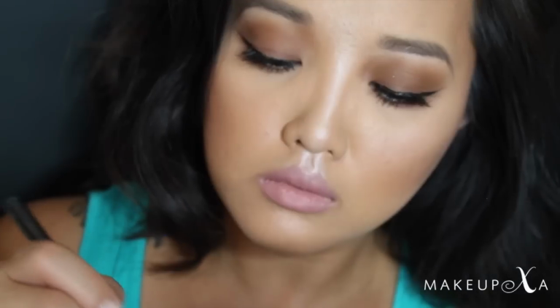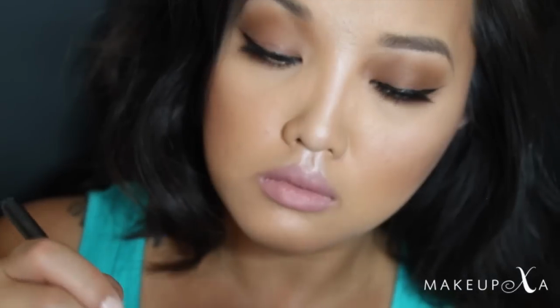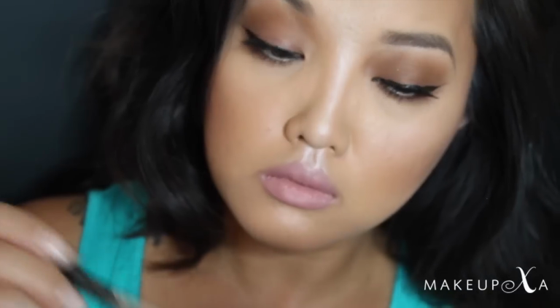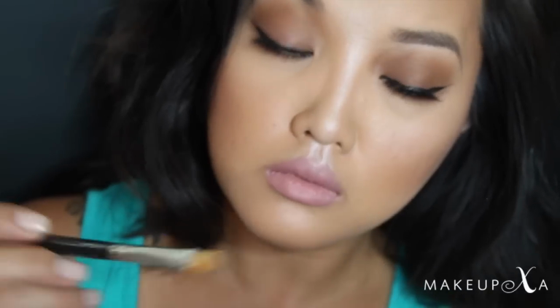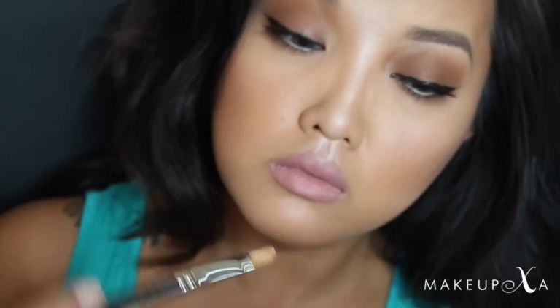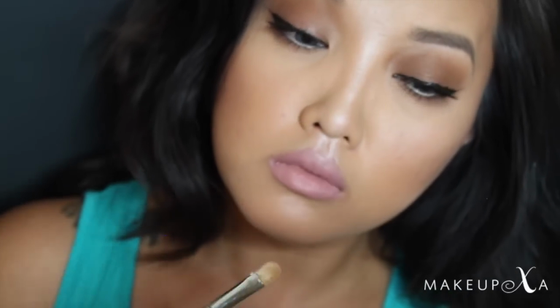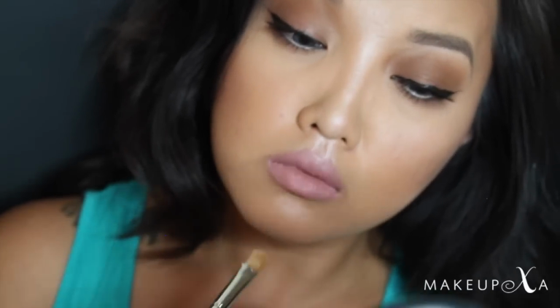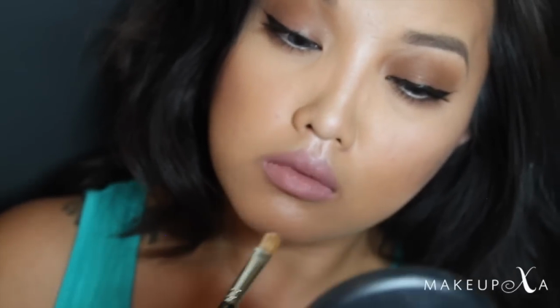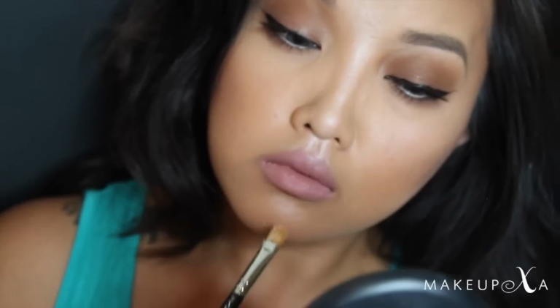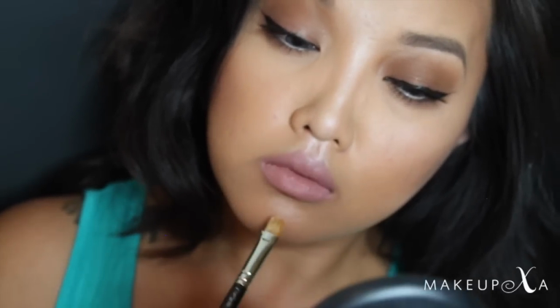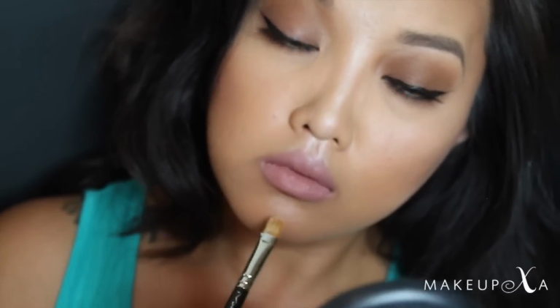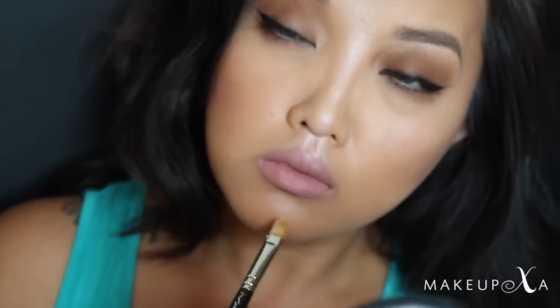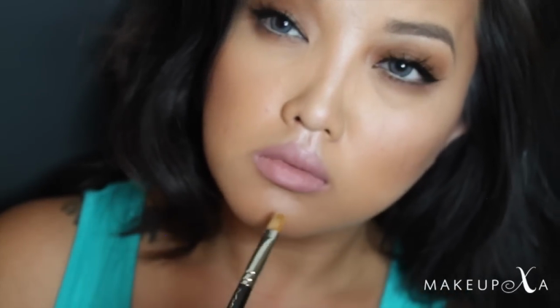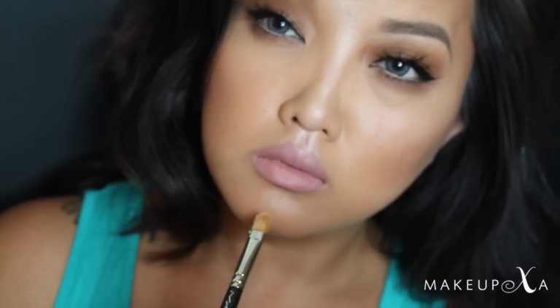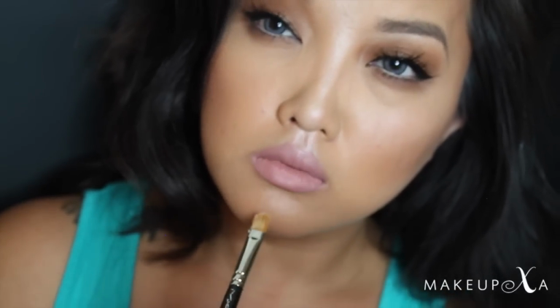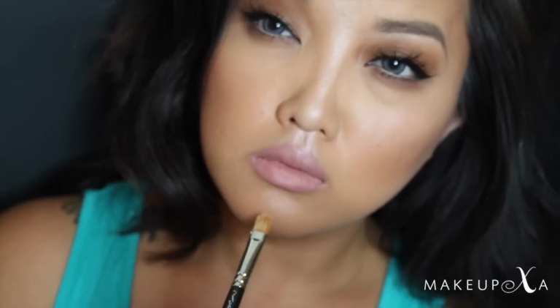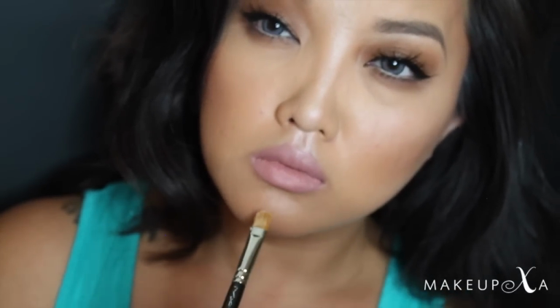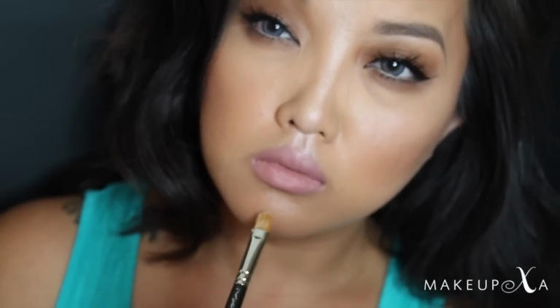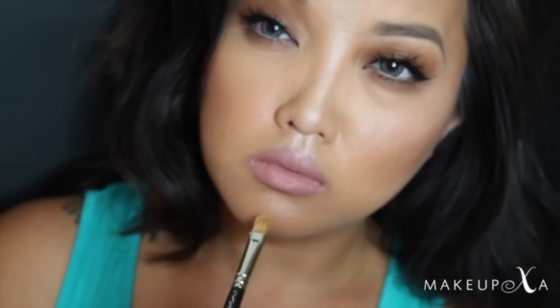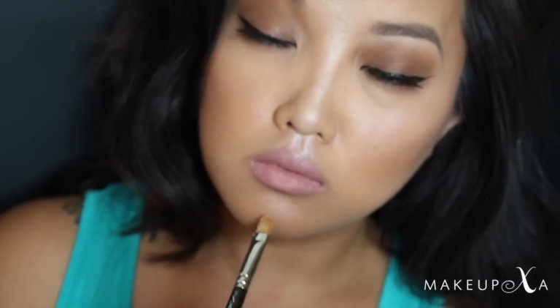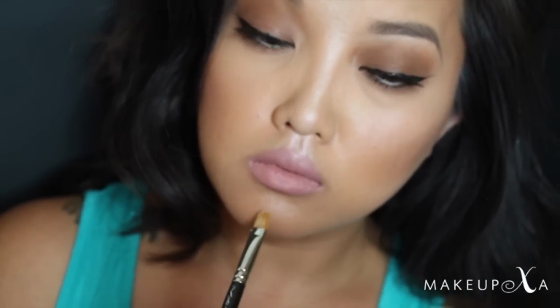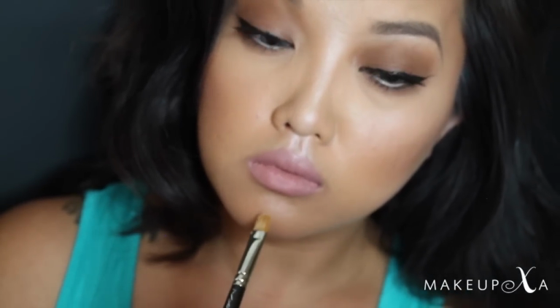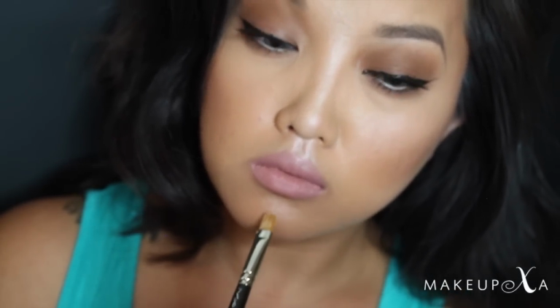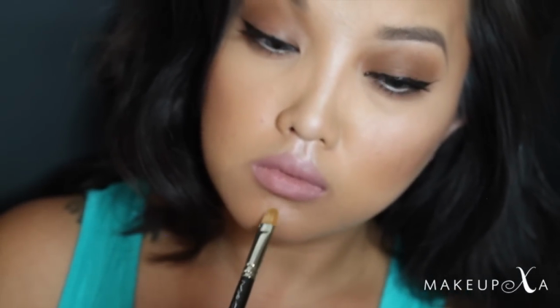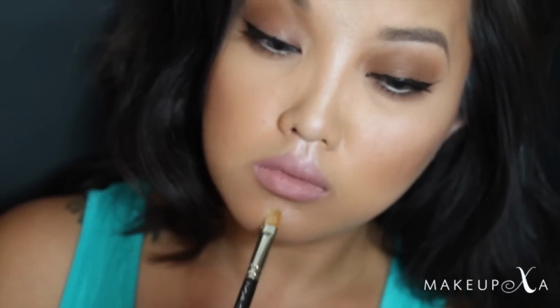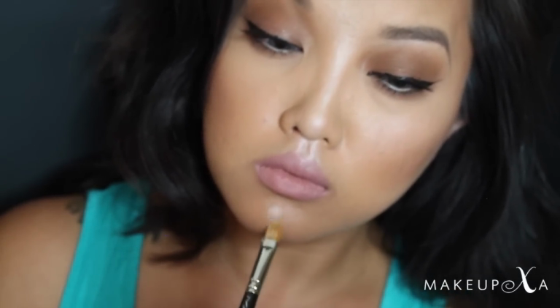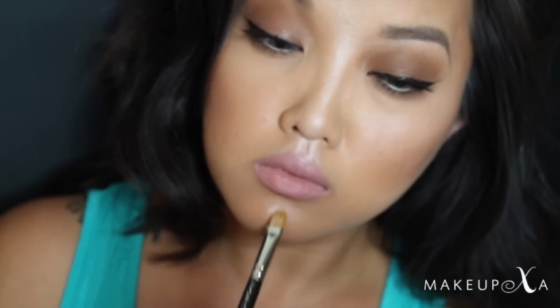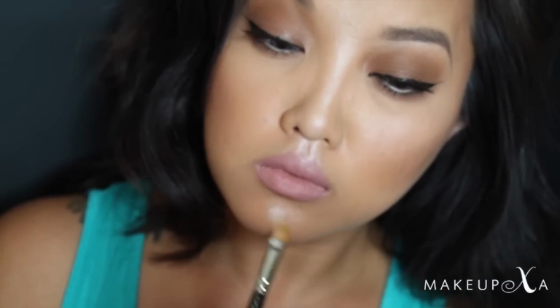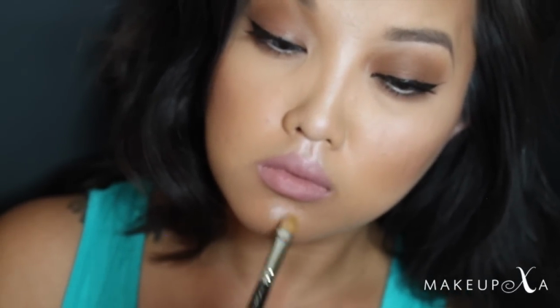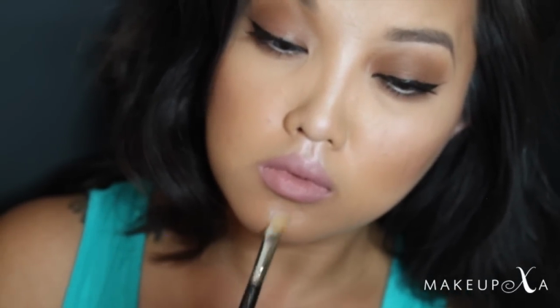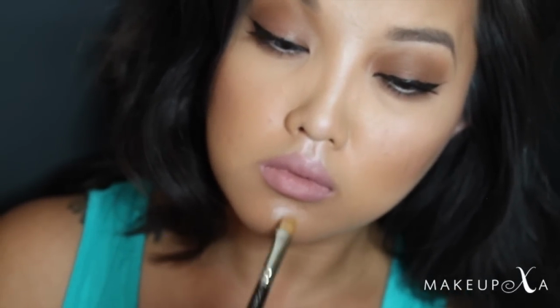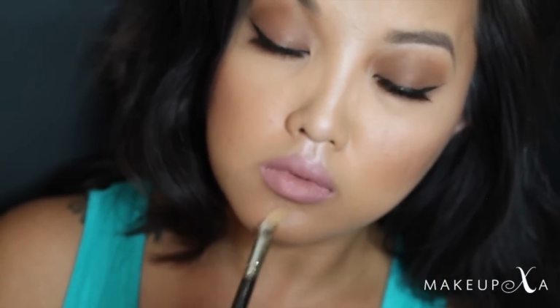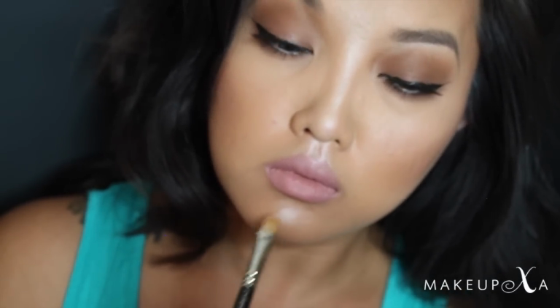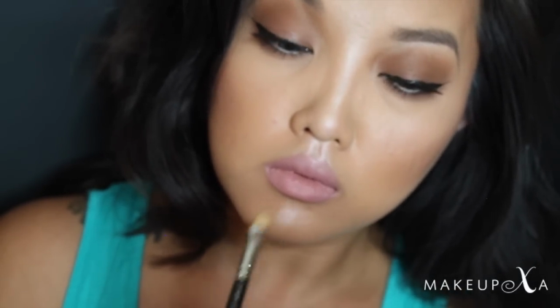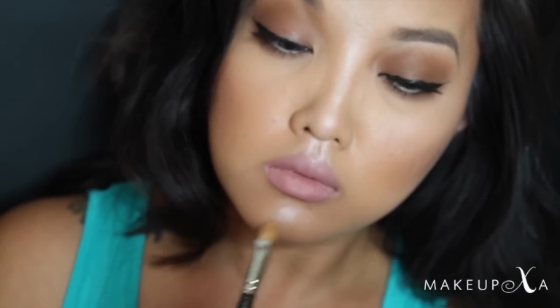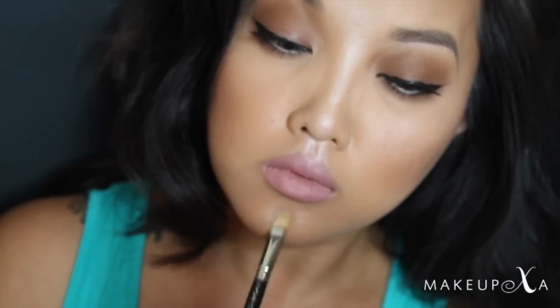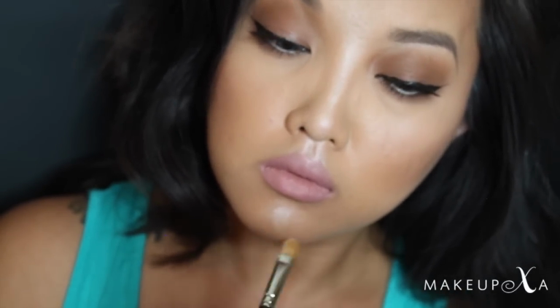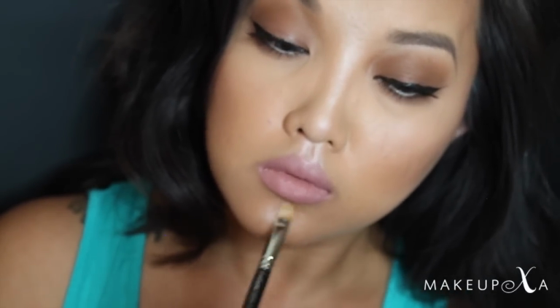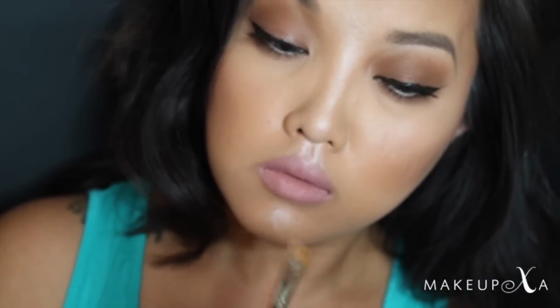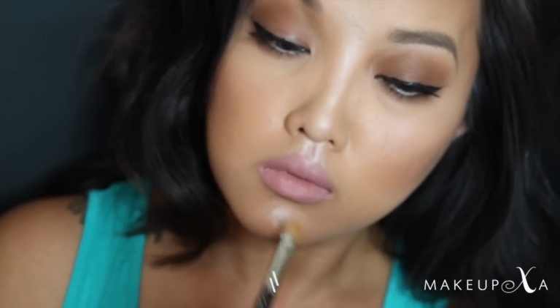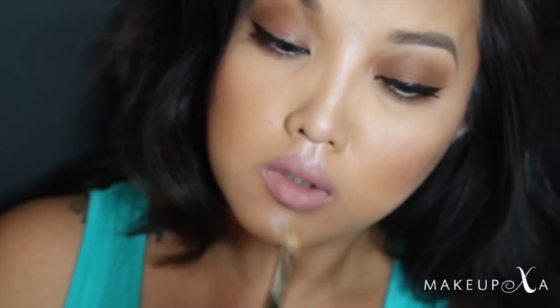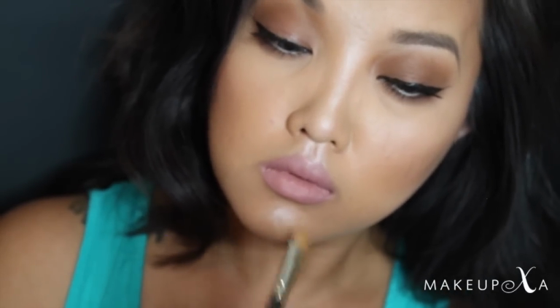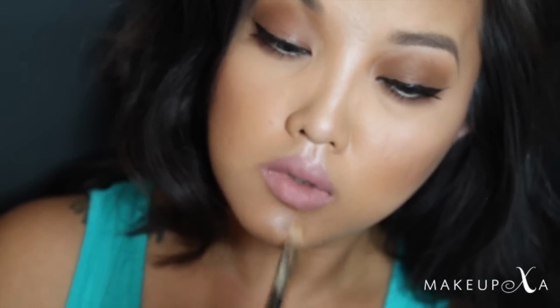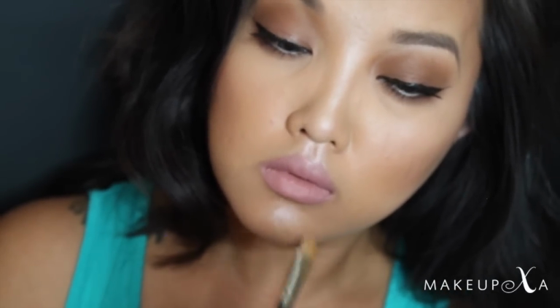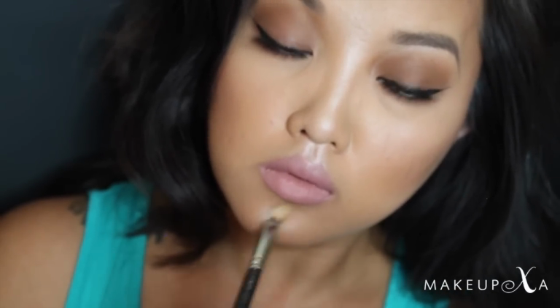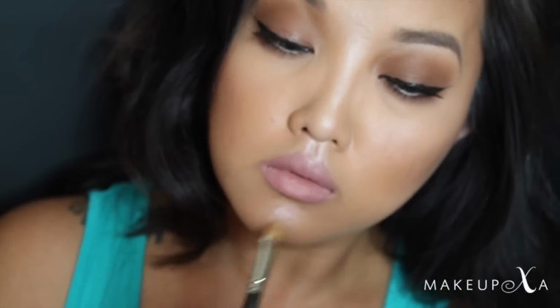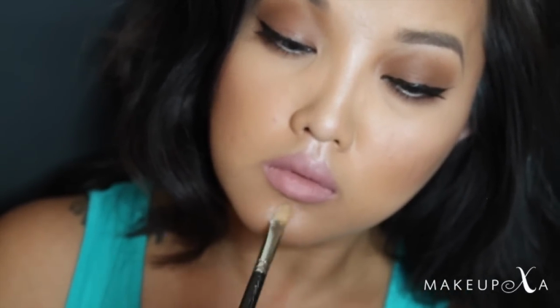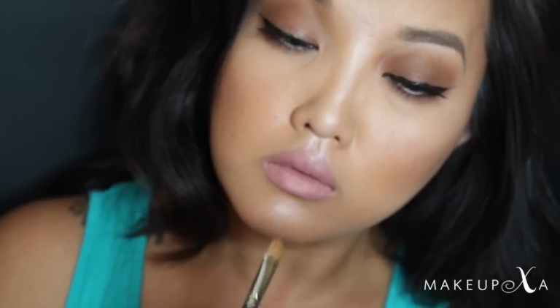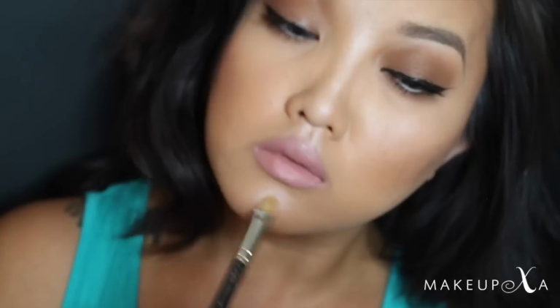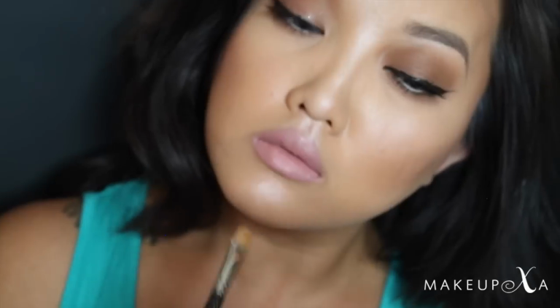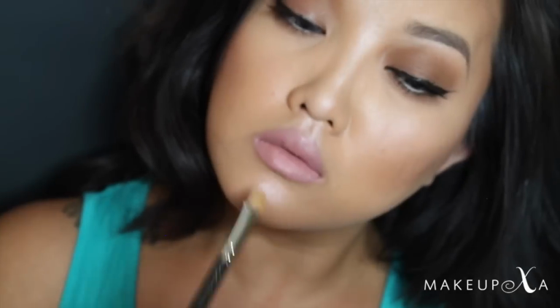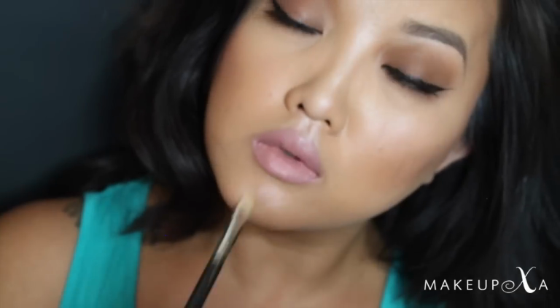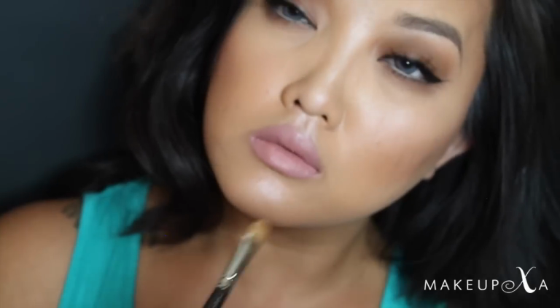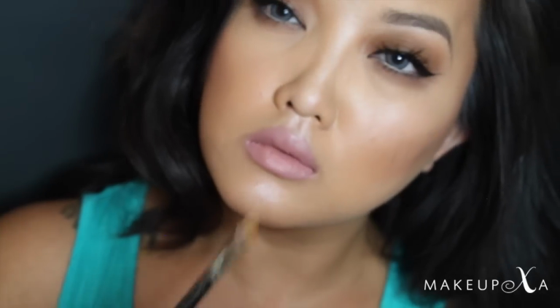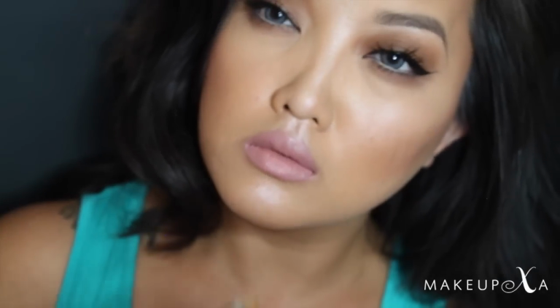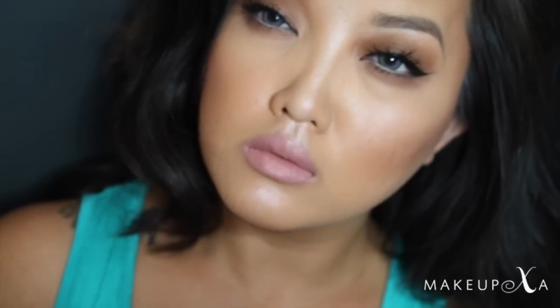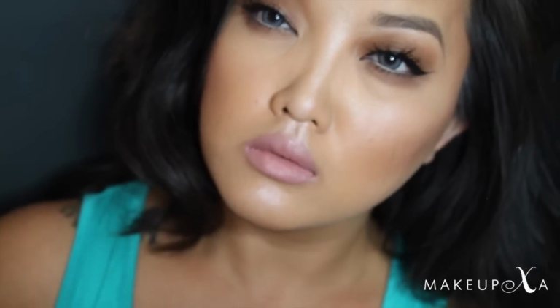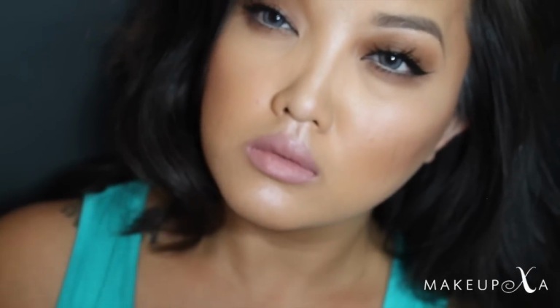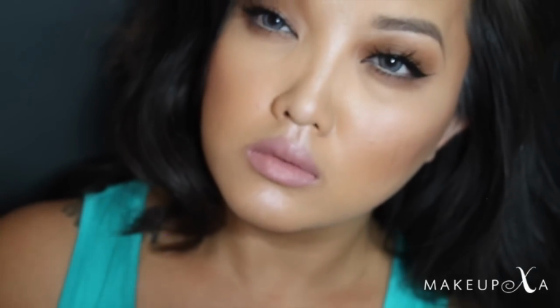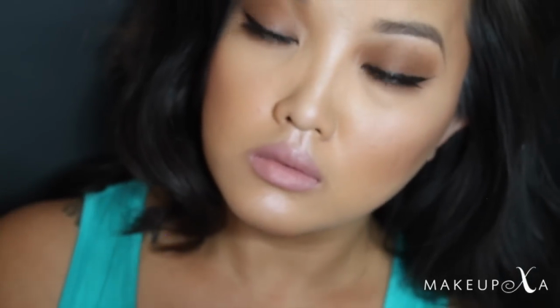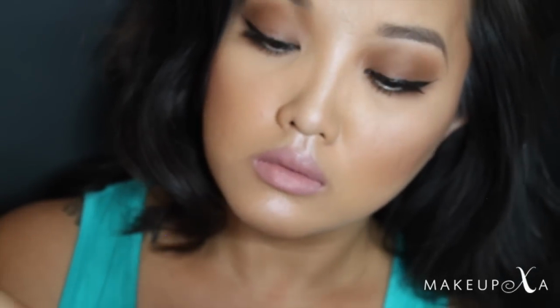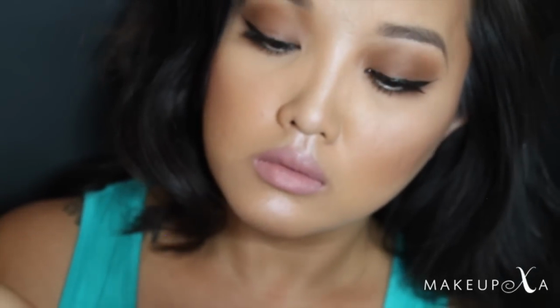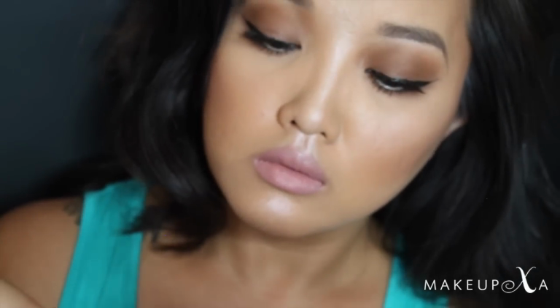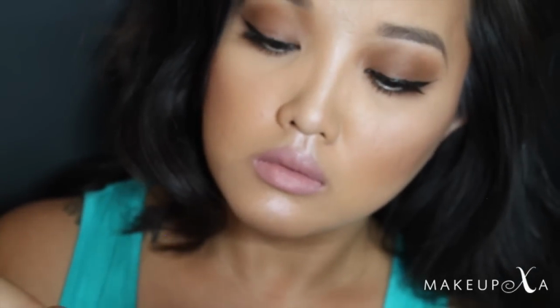I'm also putting a little on the chin, because with highlighting it's all about balancing and how the natural light would normally hit the face.